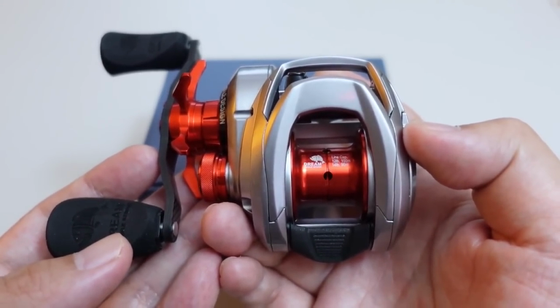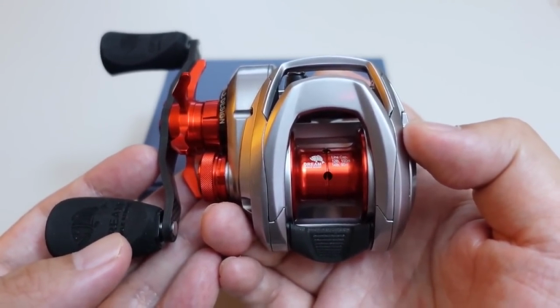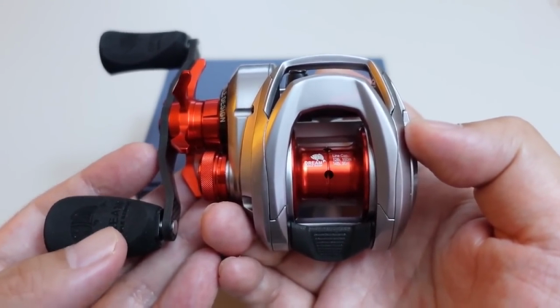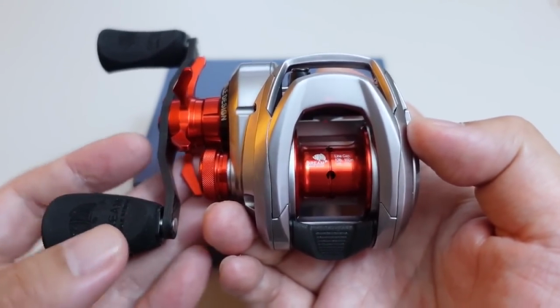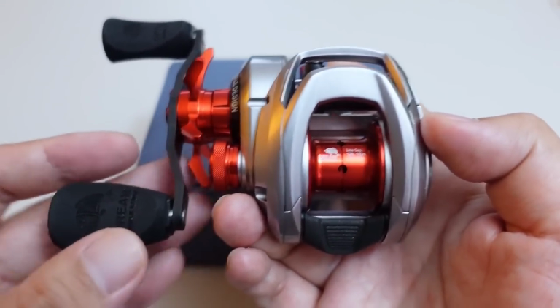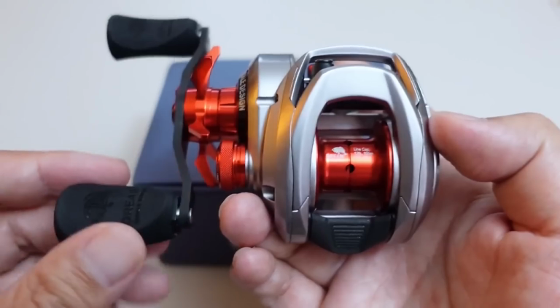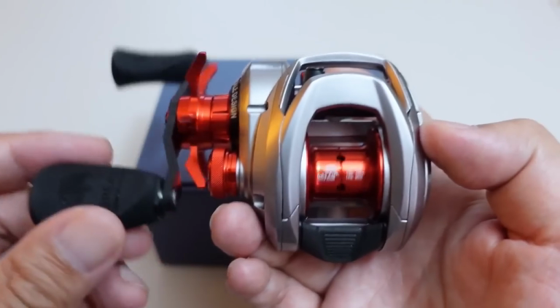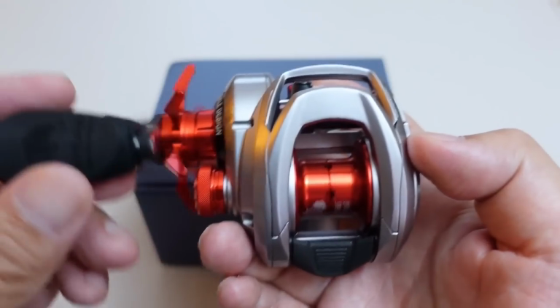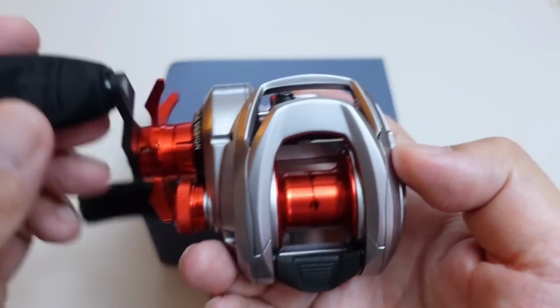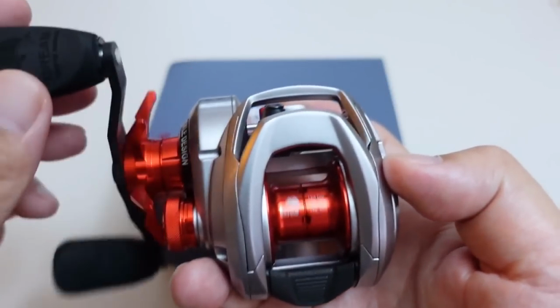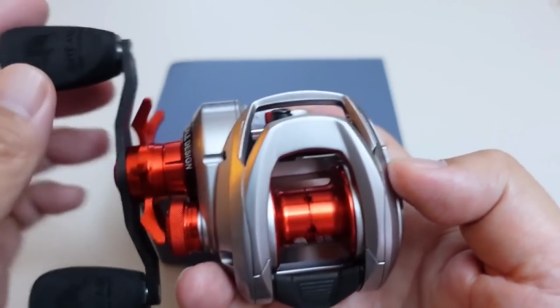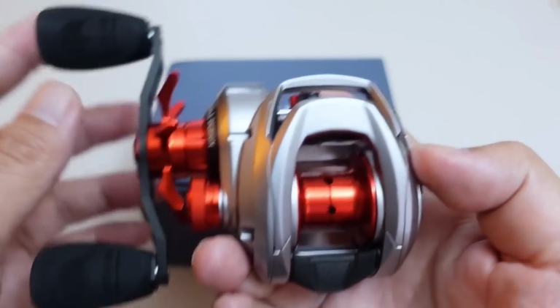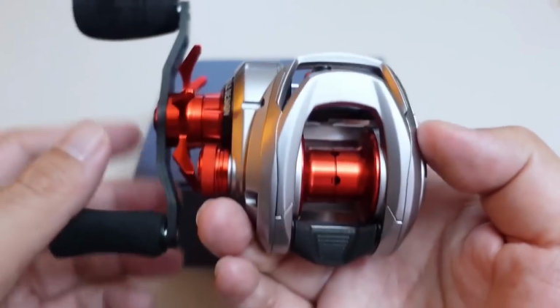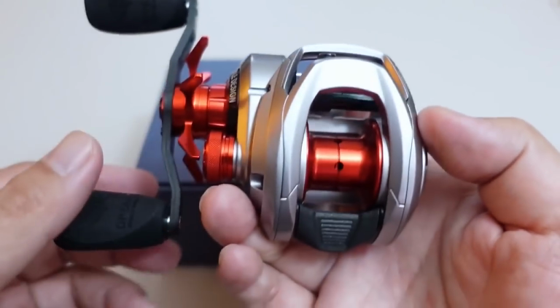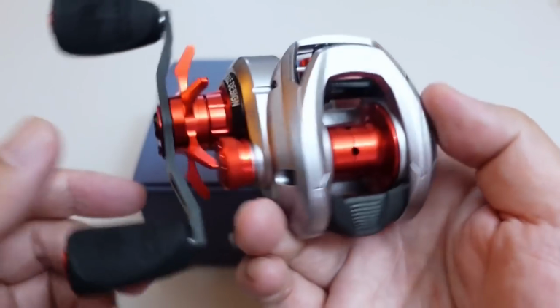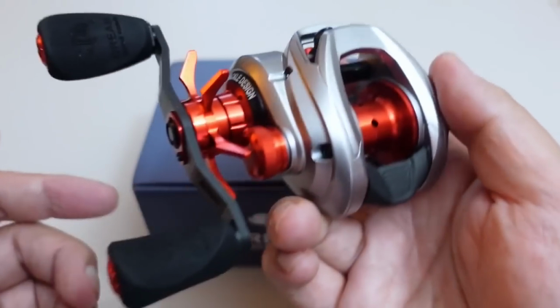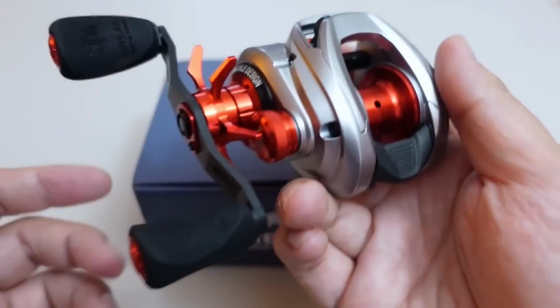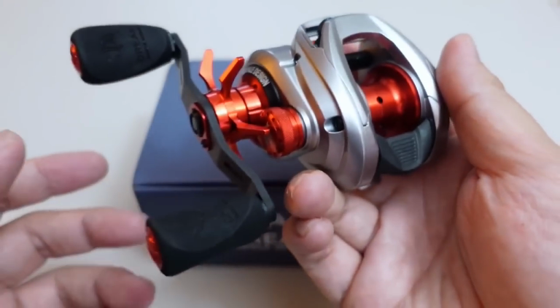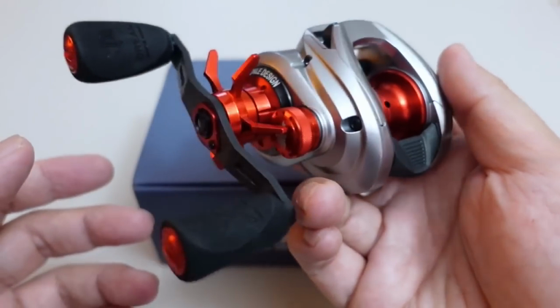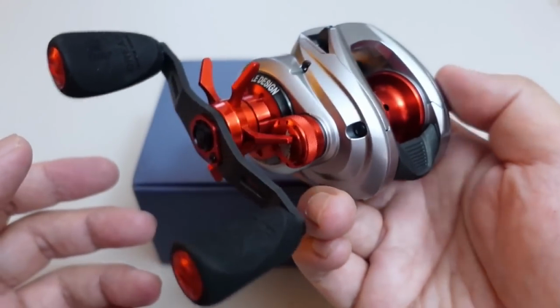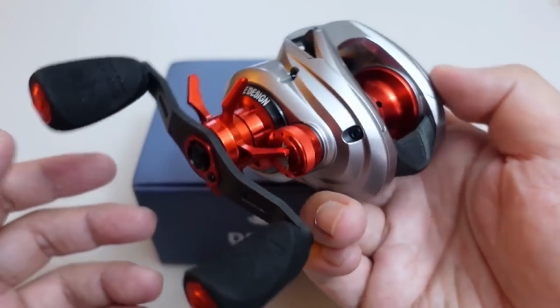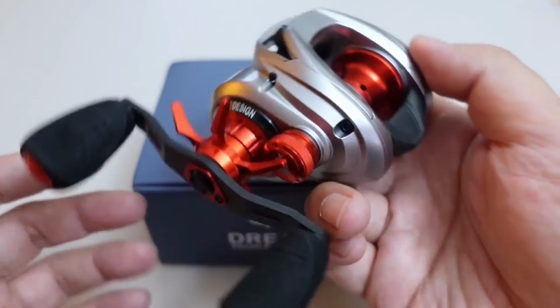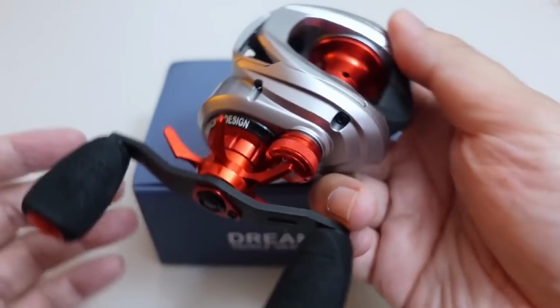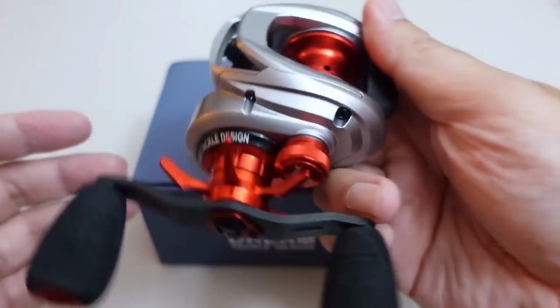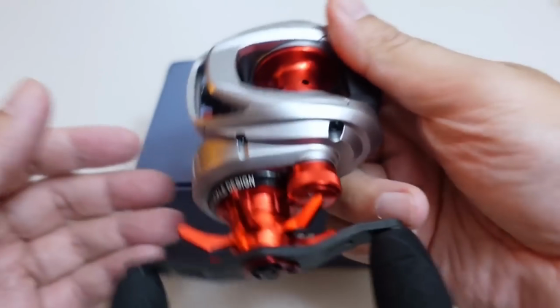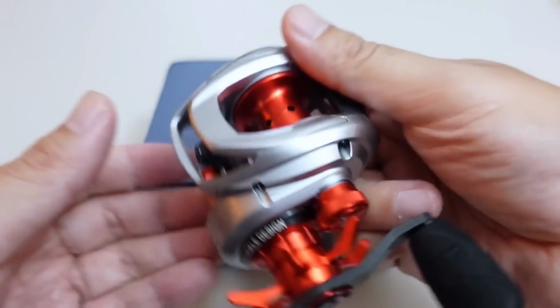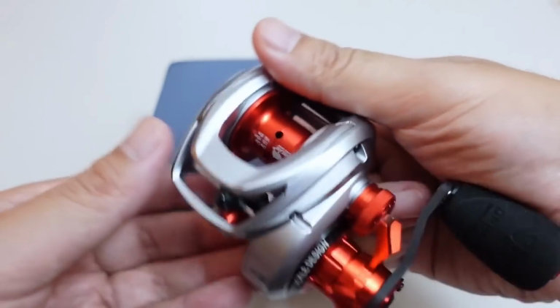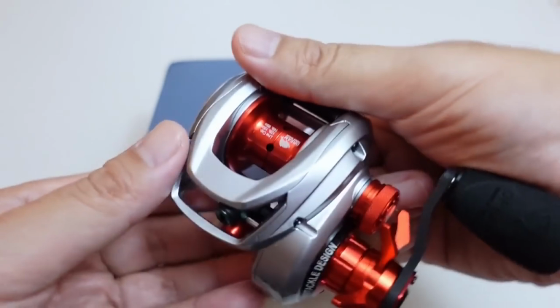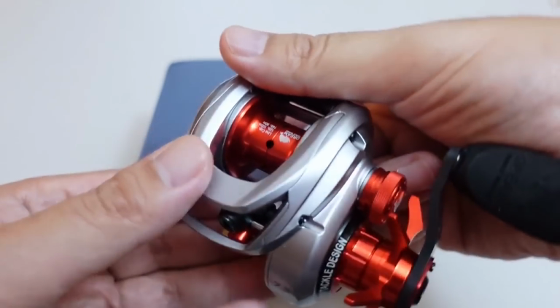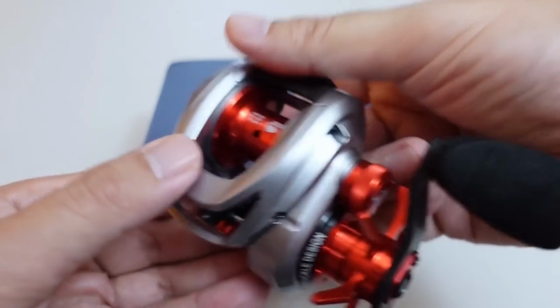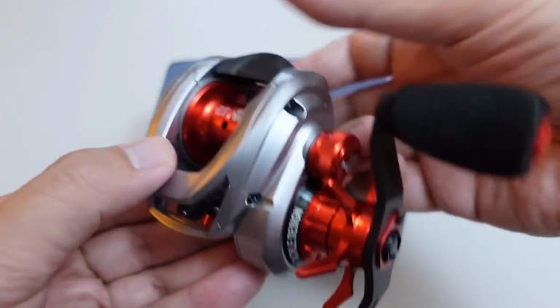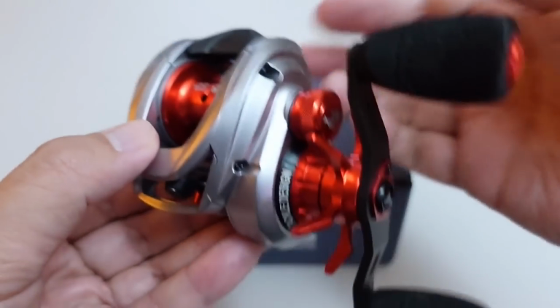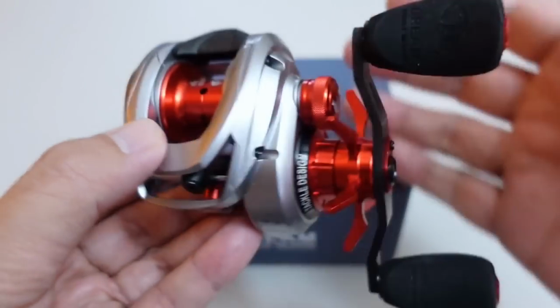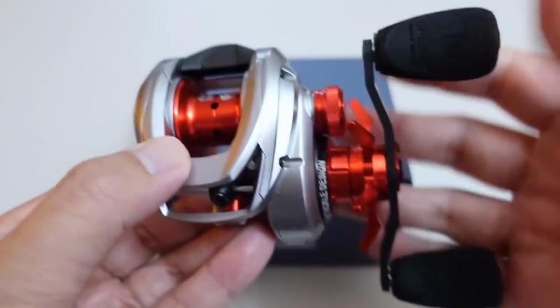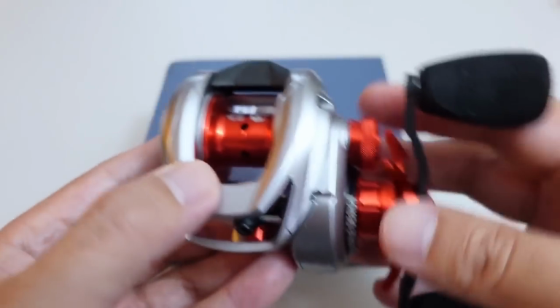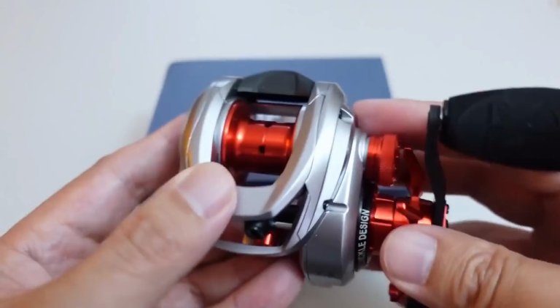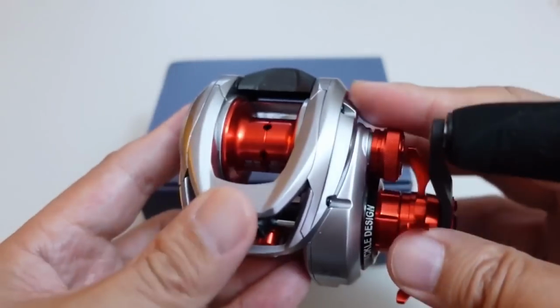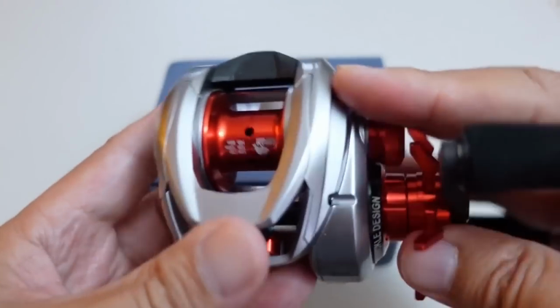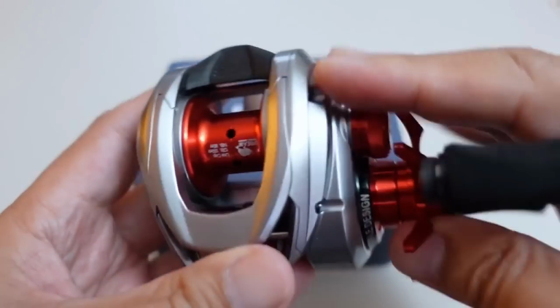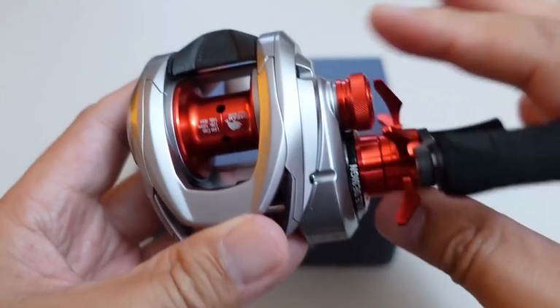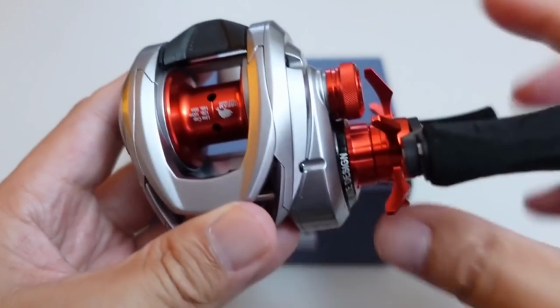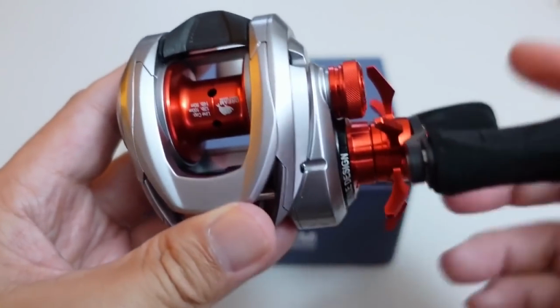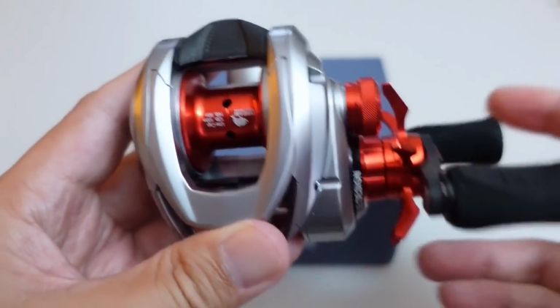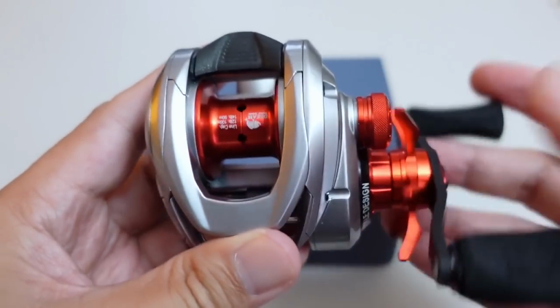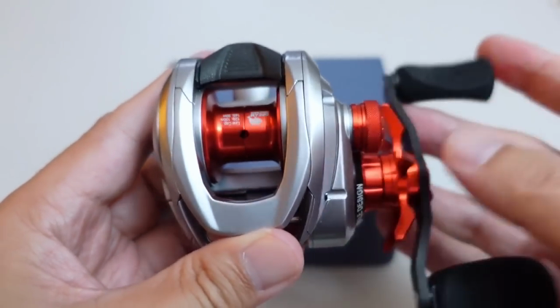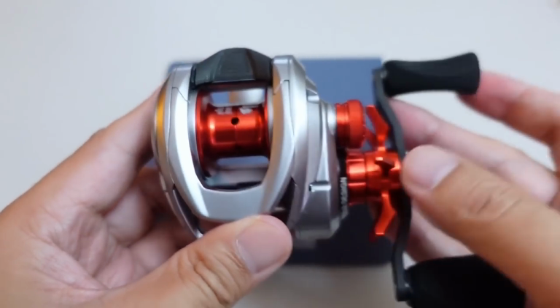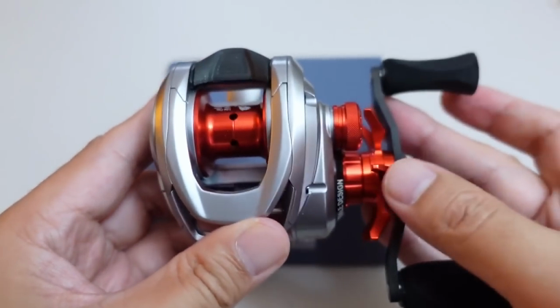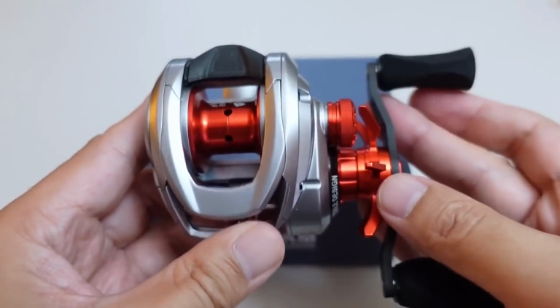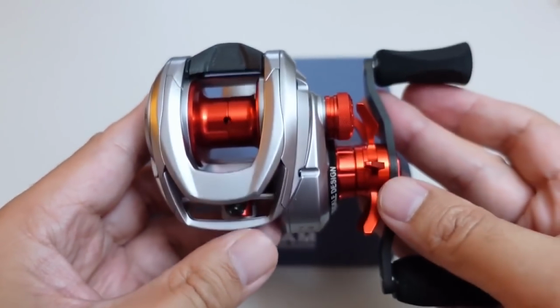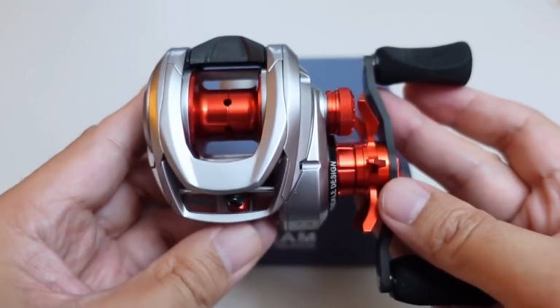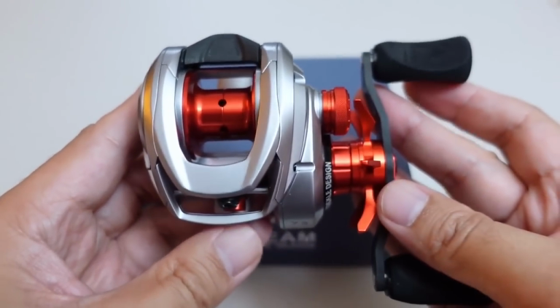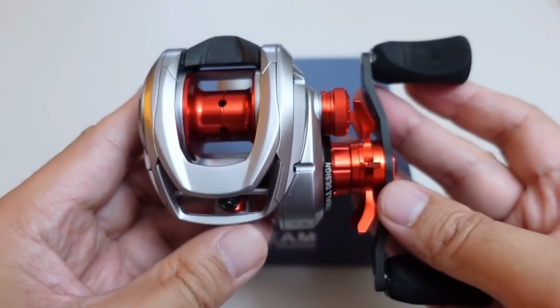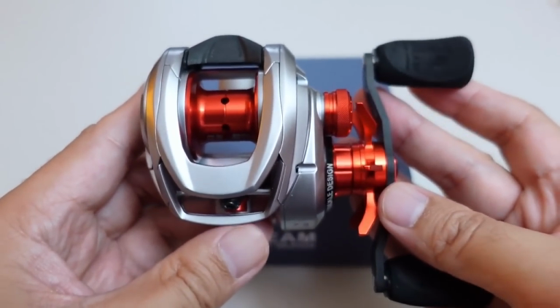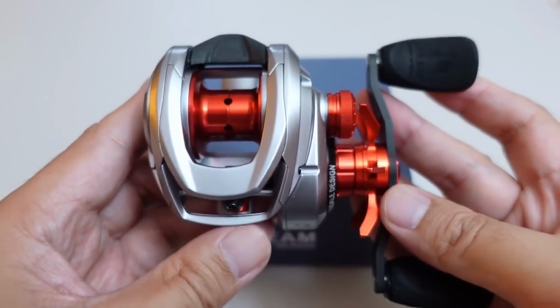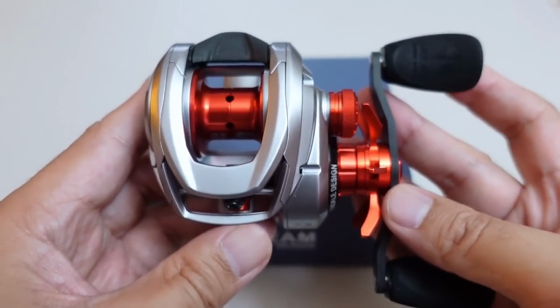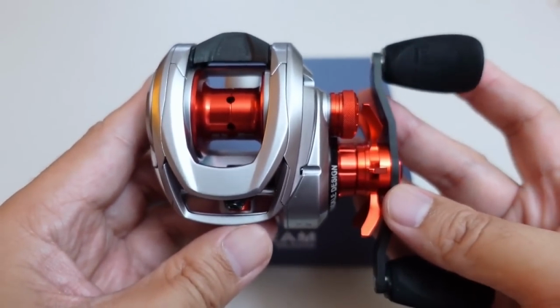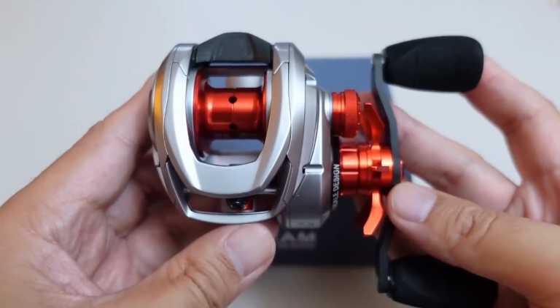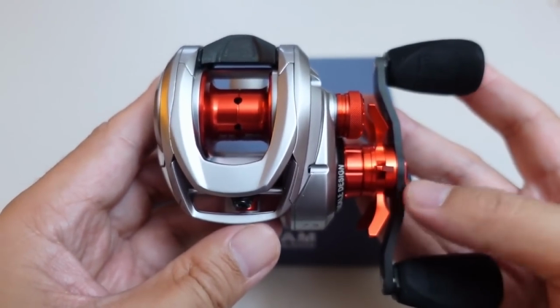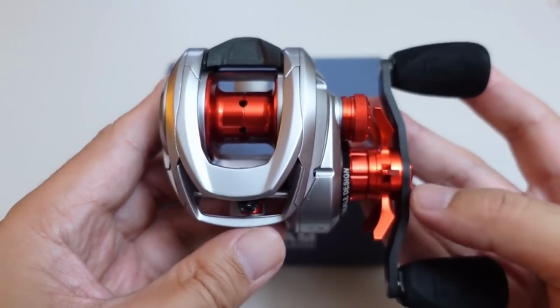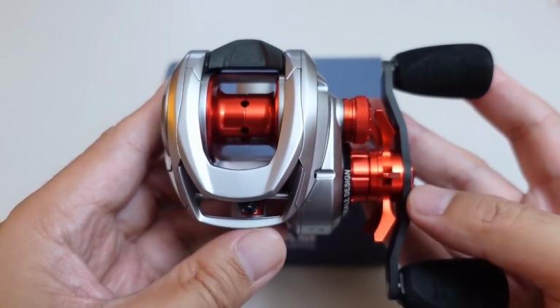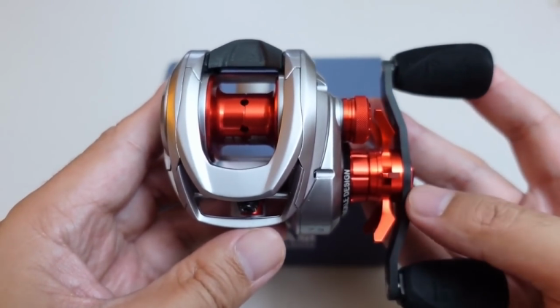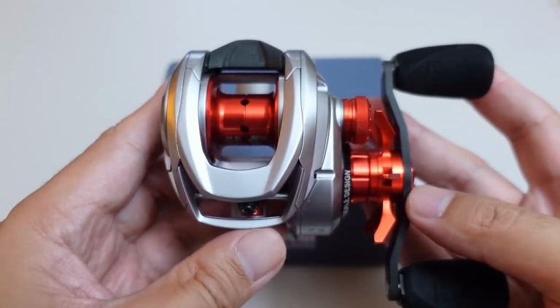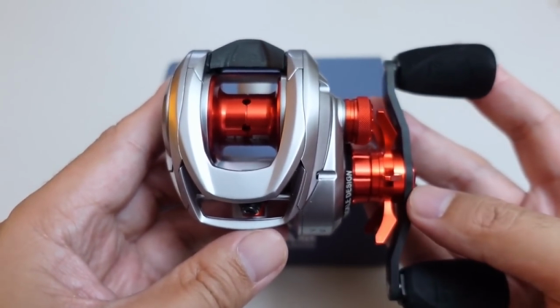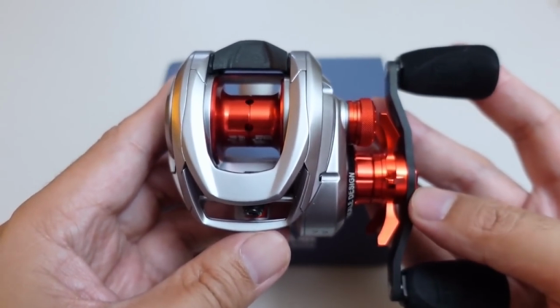I wanted to clarify that this particular reel is a DreamTackle reel — it's not an Okuma reel that's going to be released in the United States. This is a DreamTackle offering that's using the same platform as the Okuma Hakai.